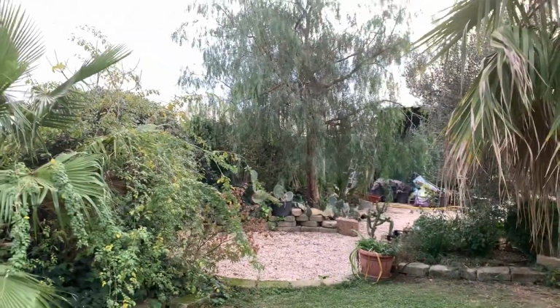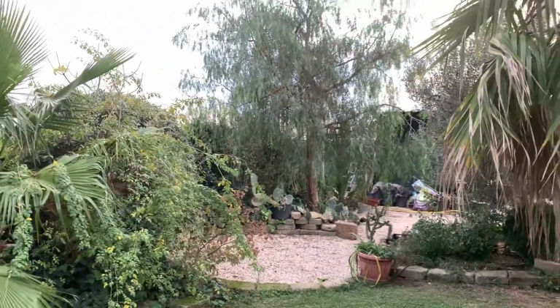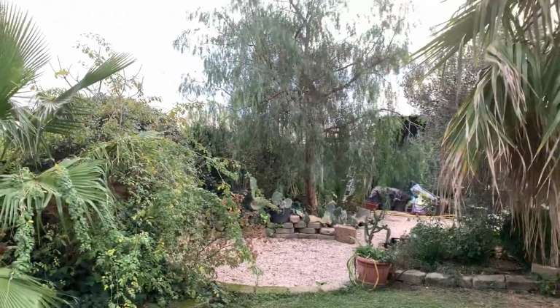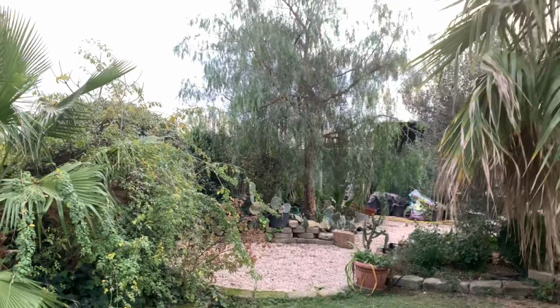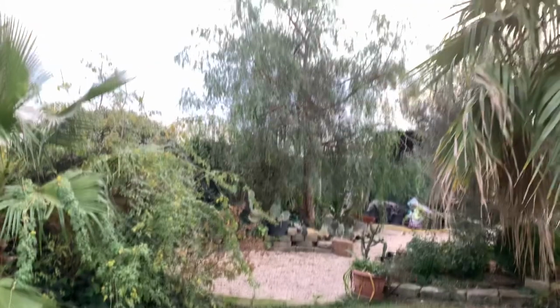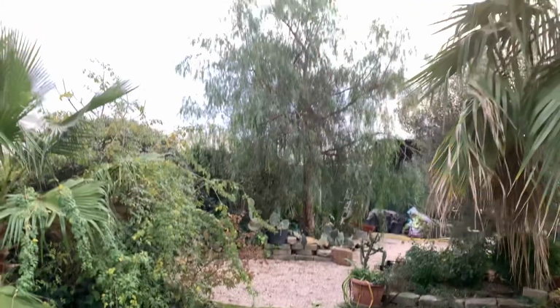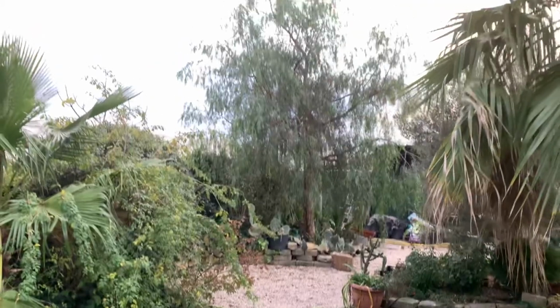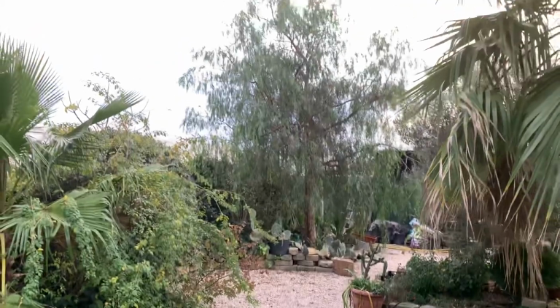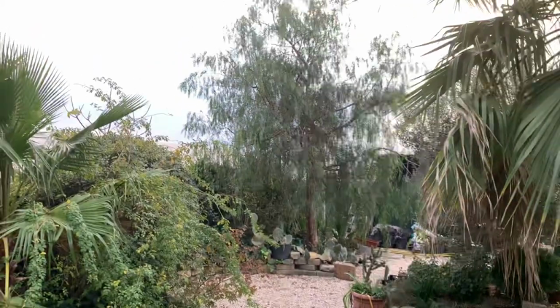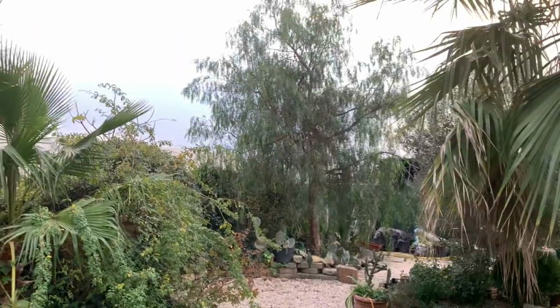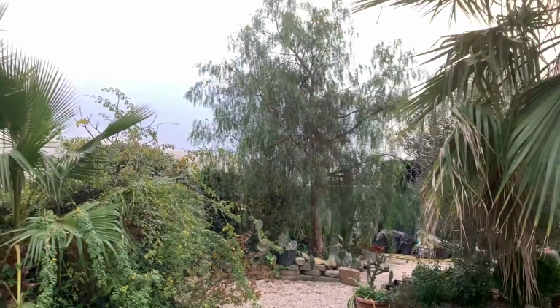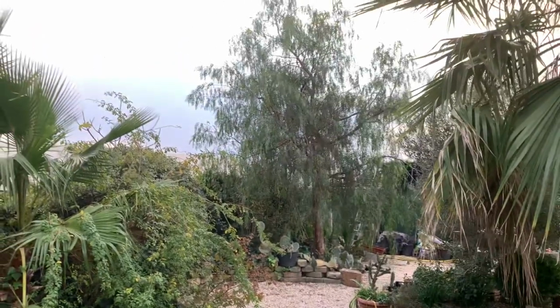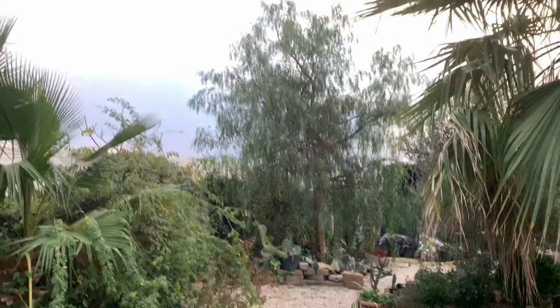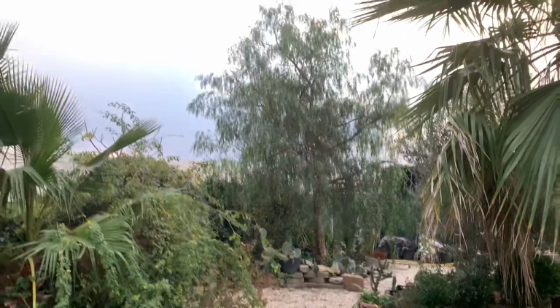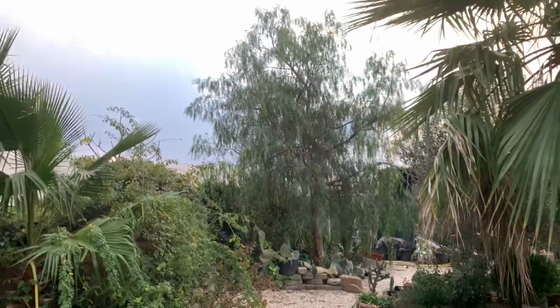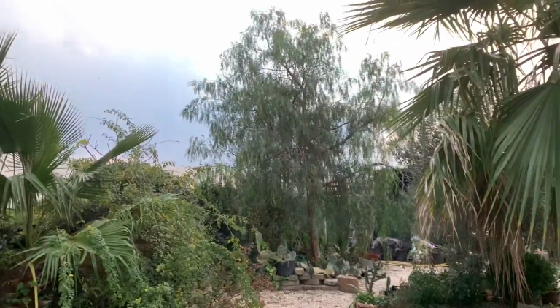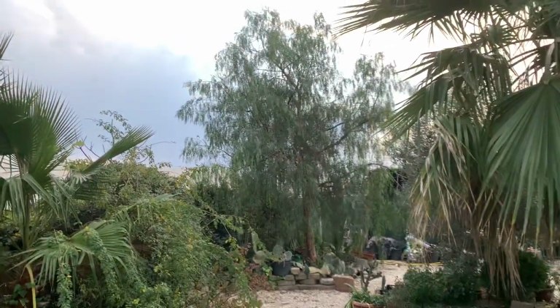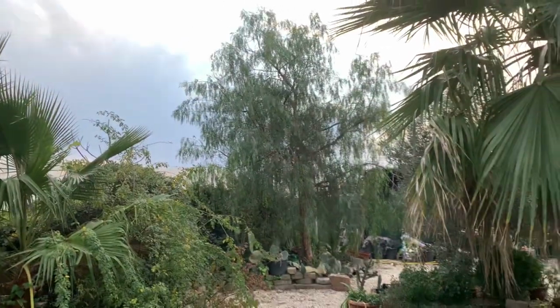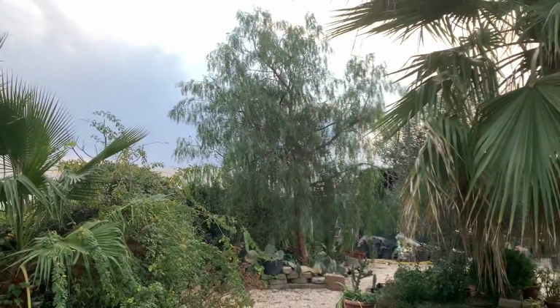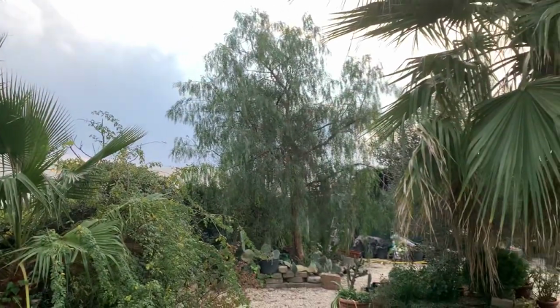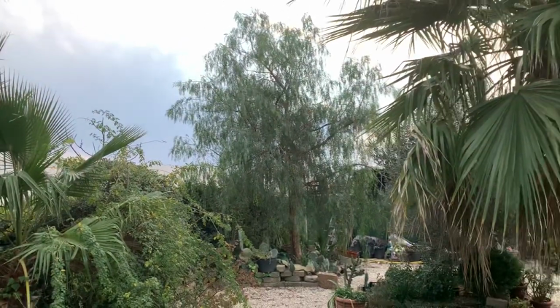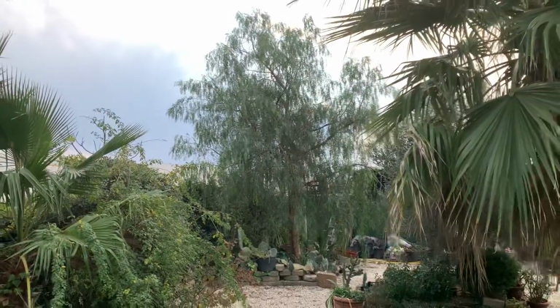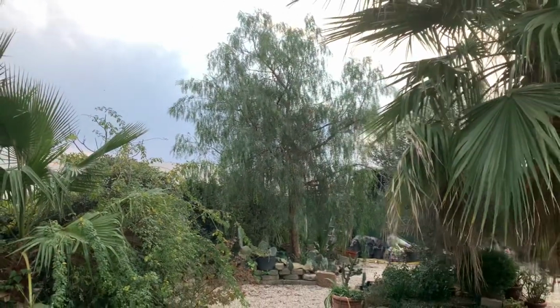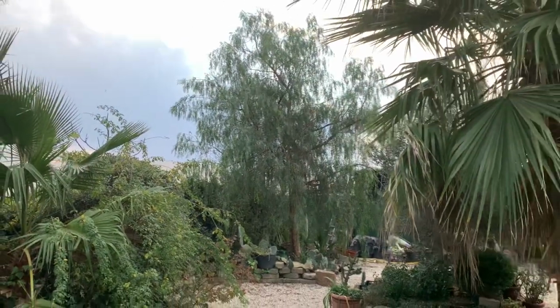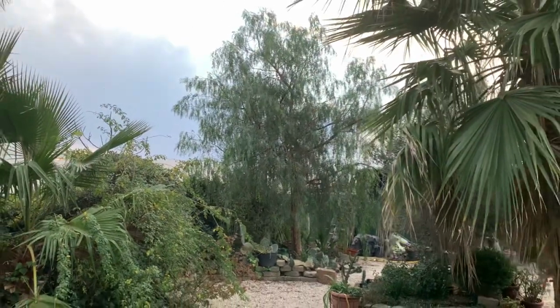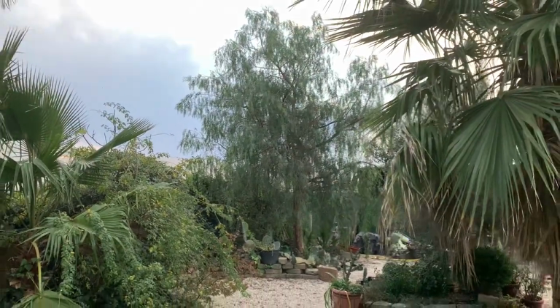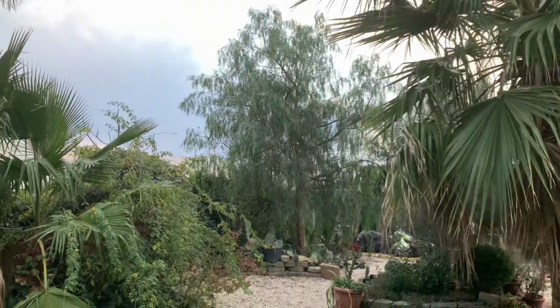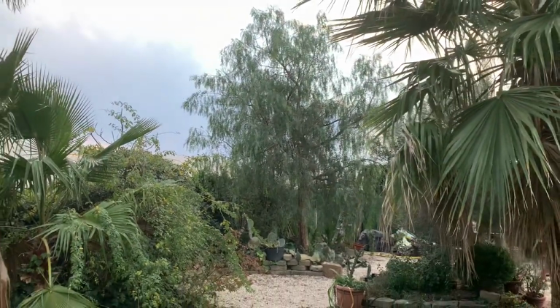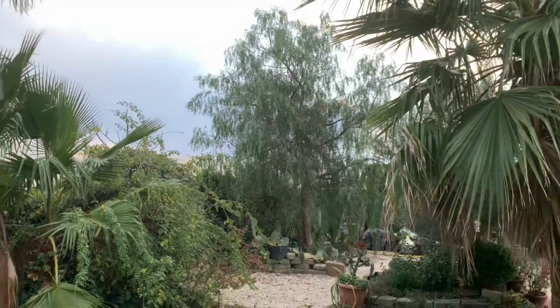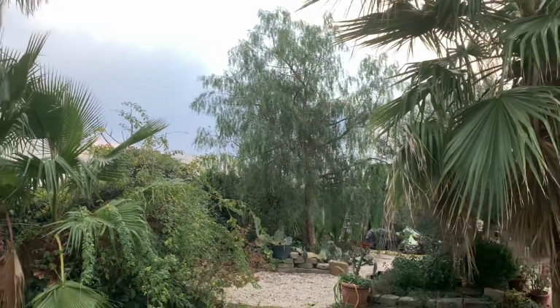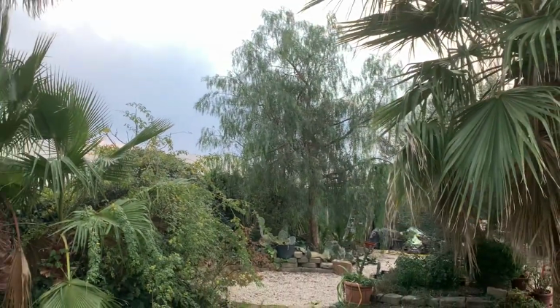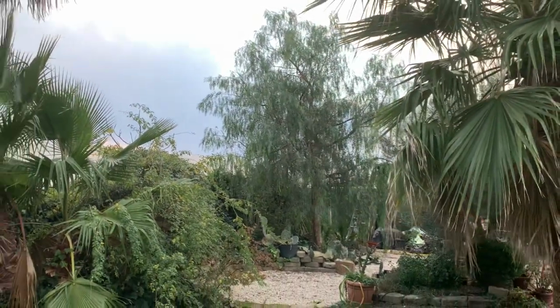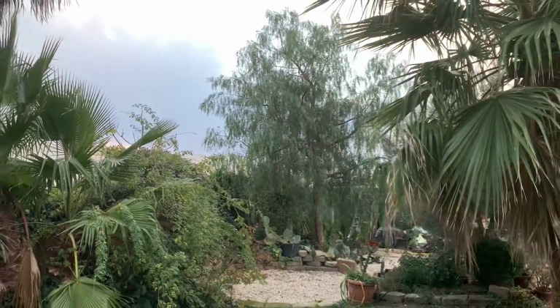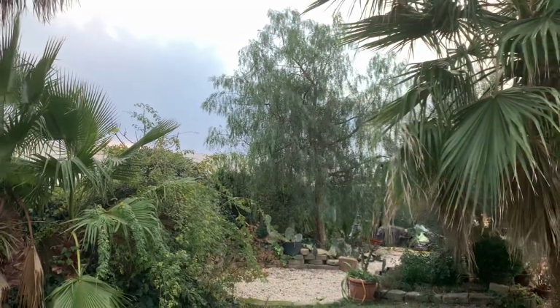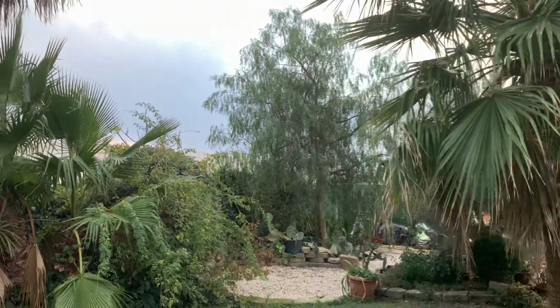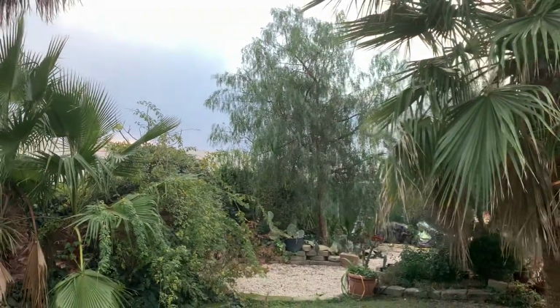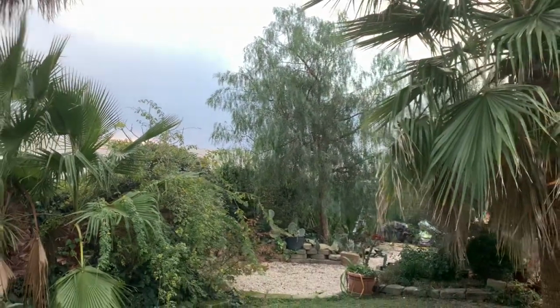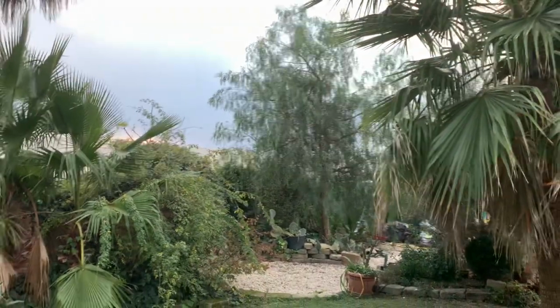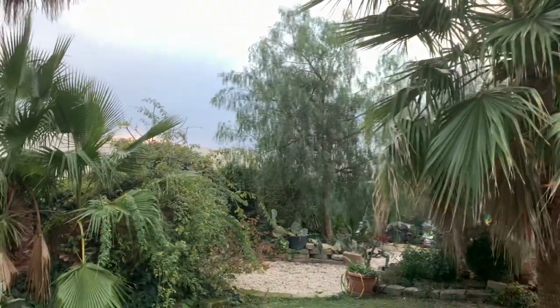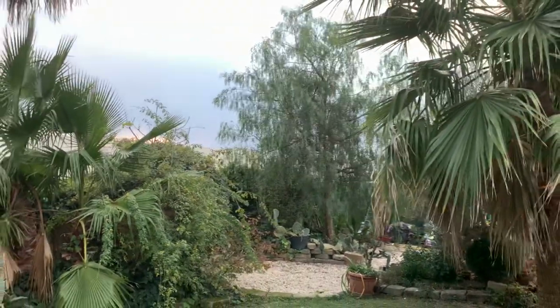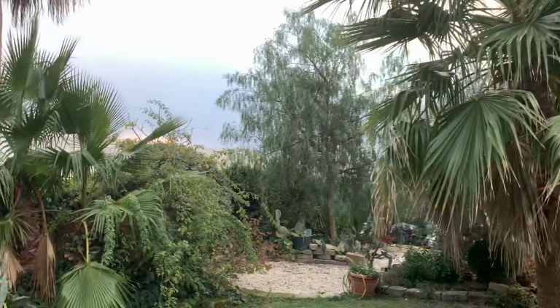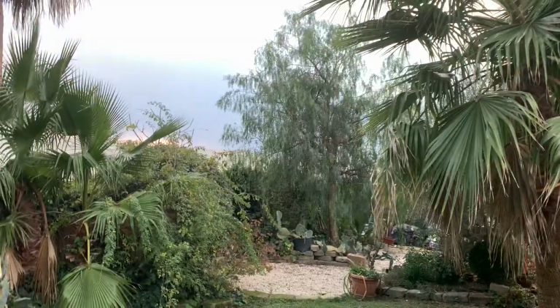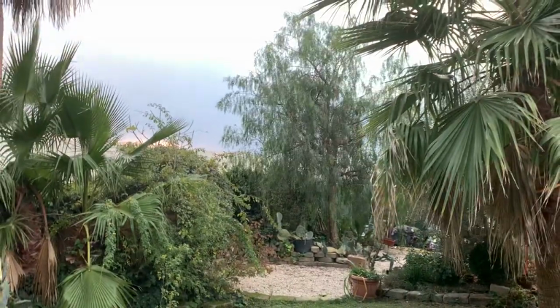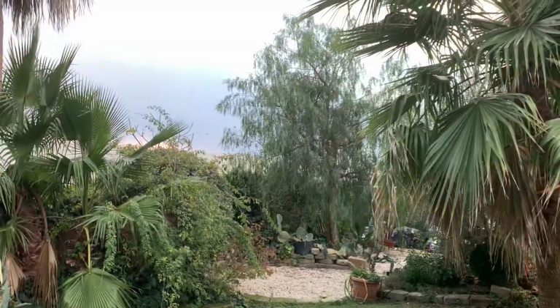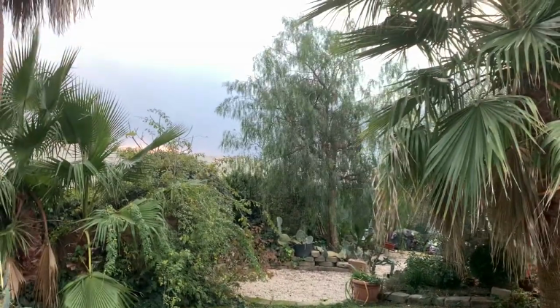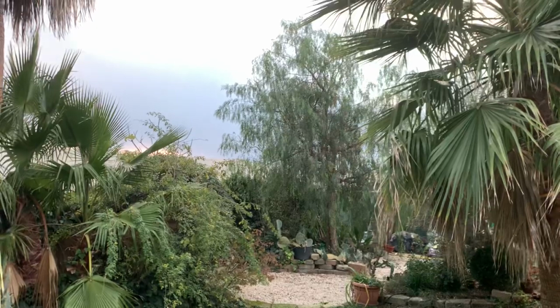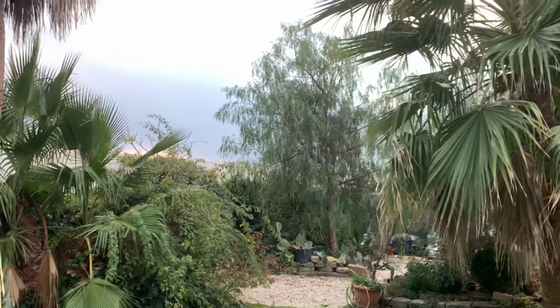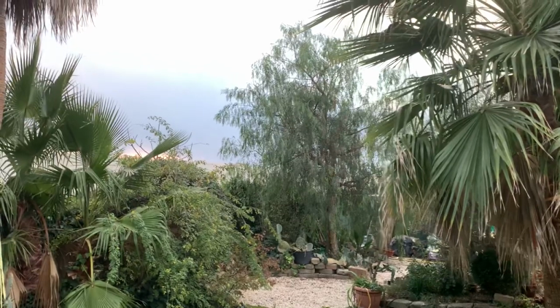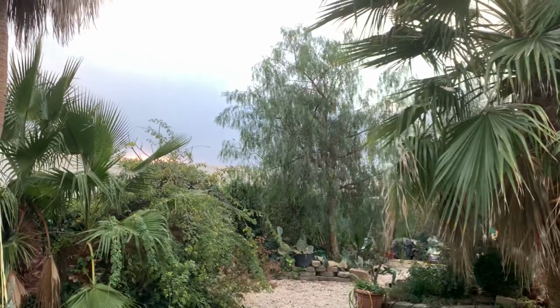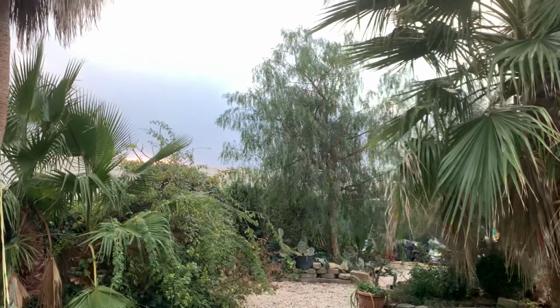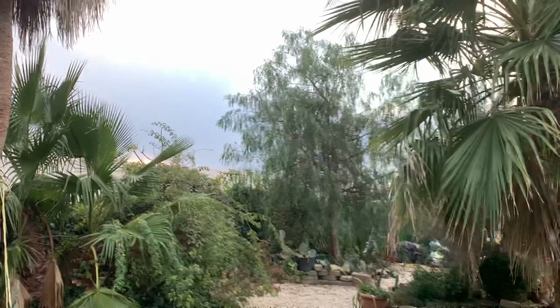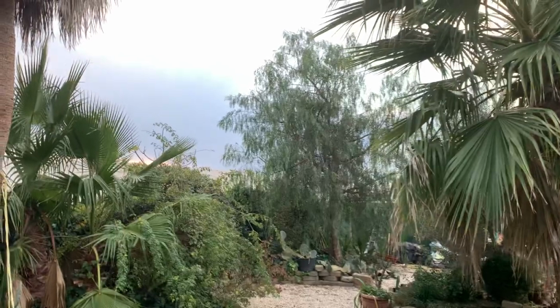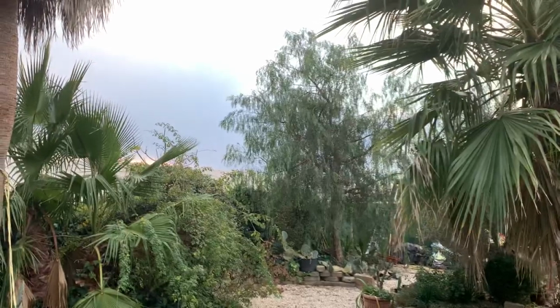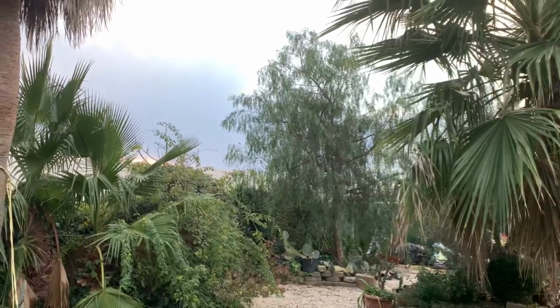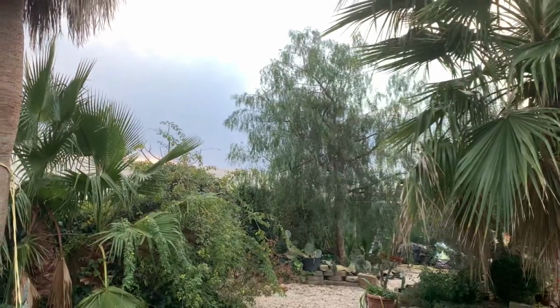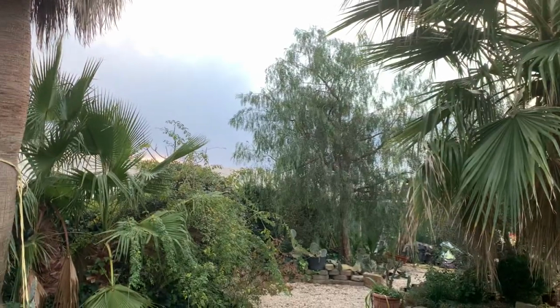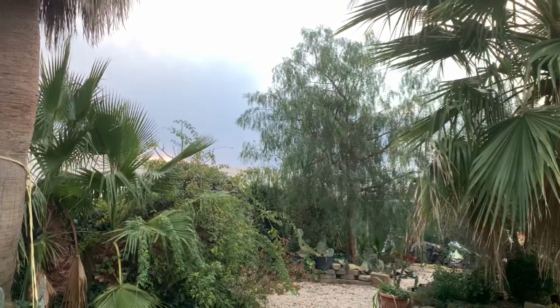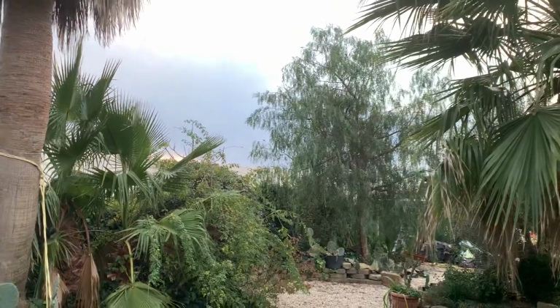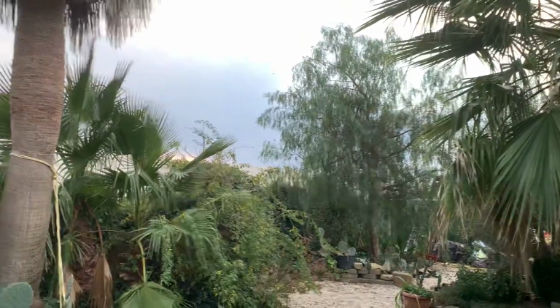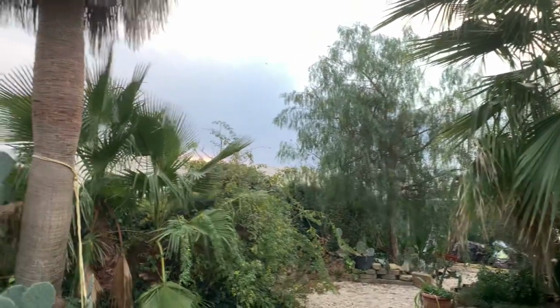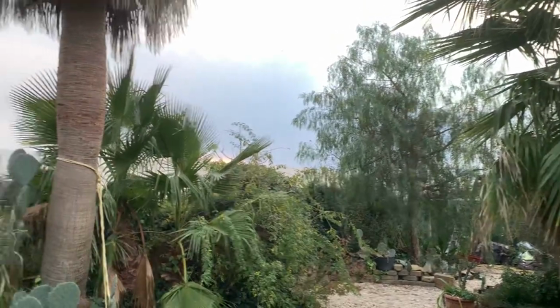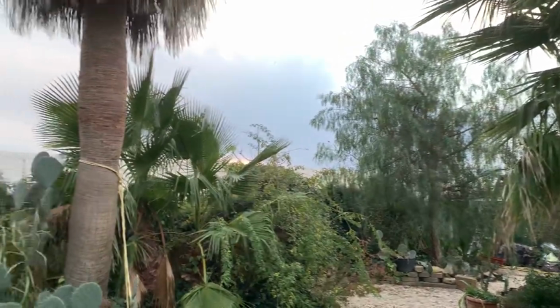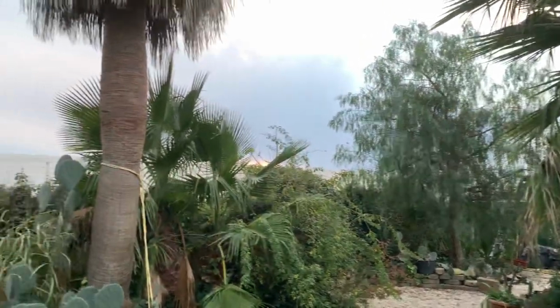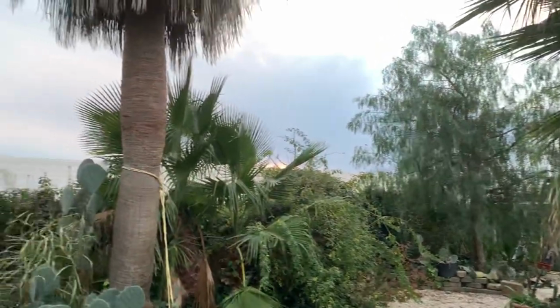Yeah, look. Wonderful. Thanks a lot for watching.